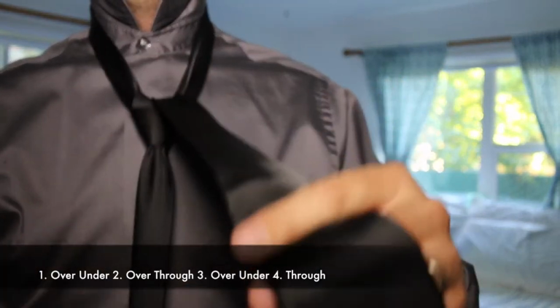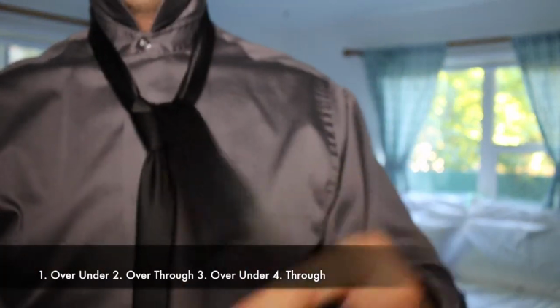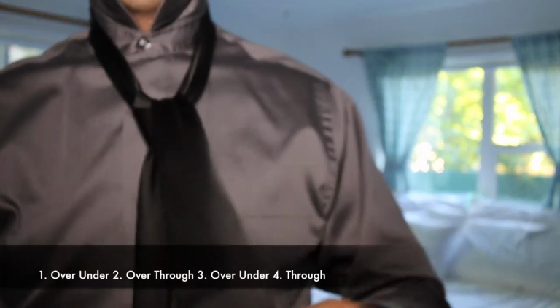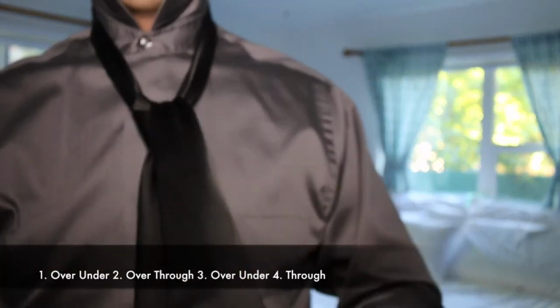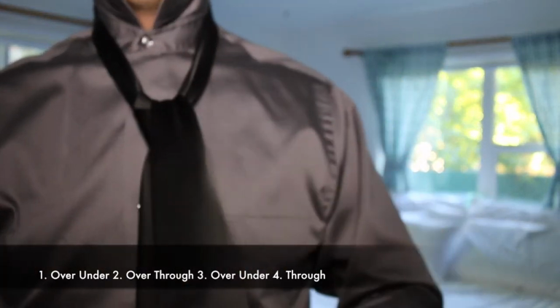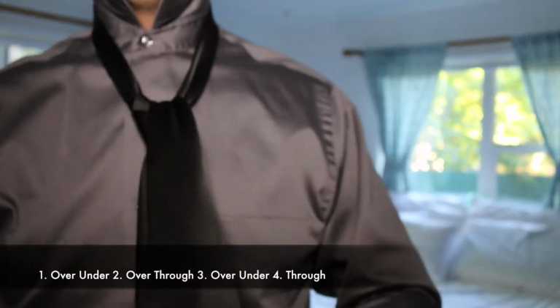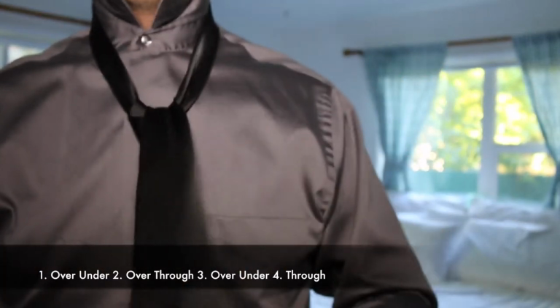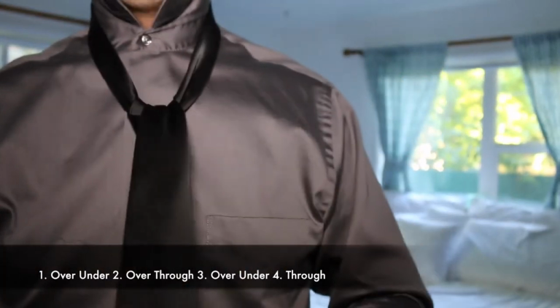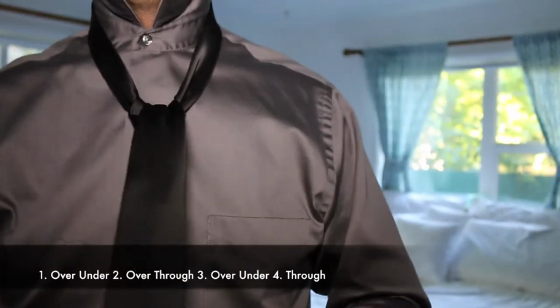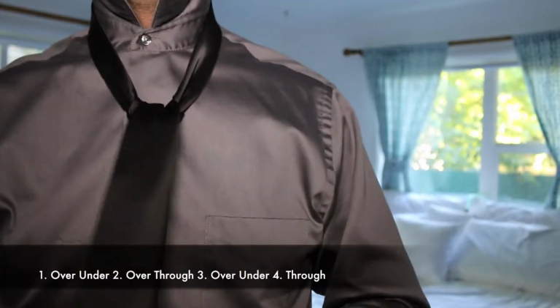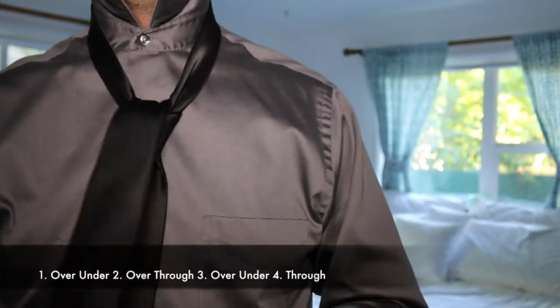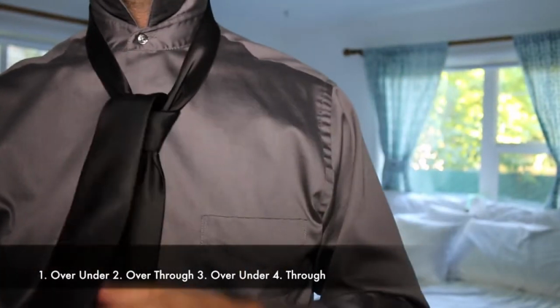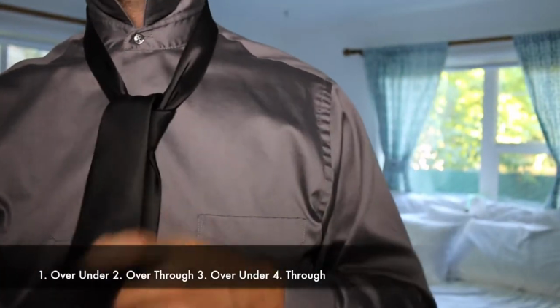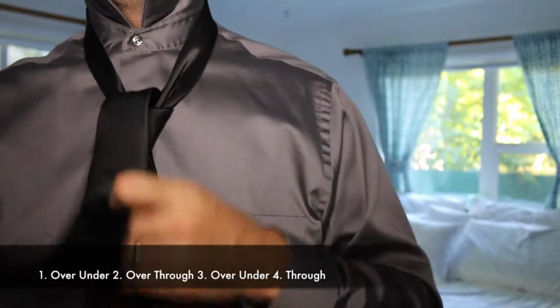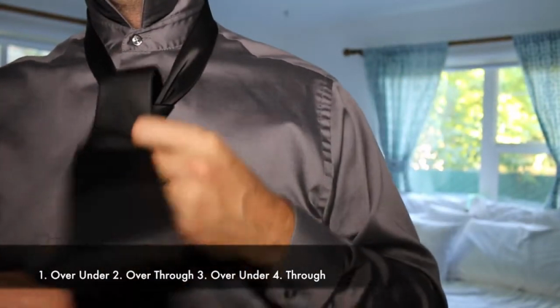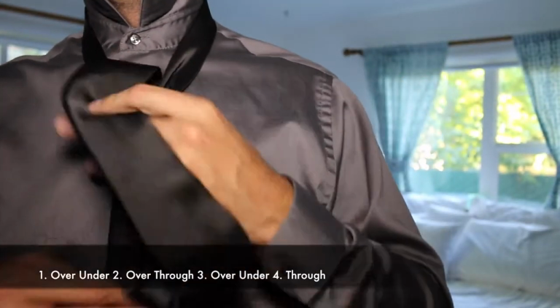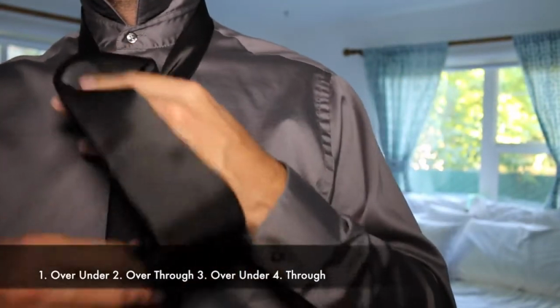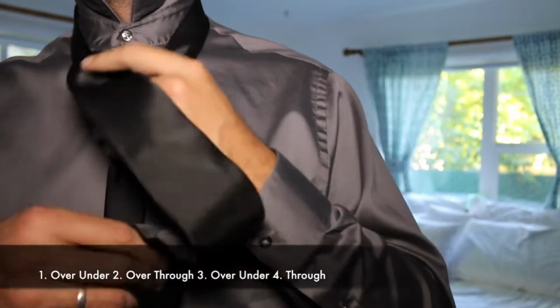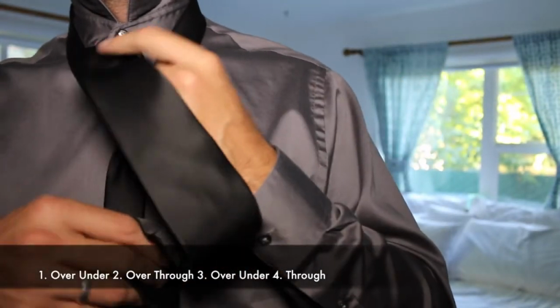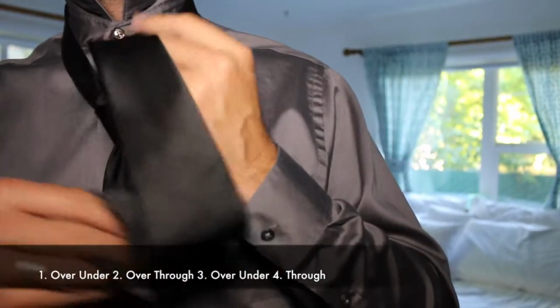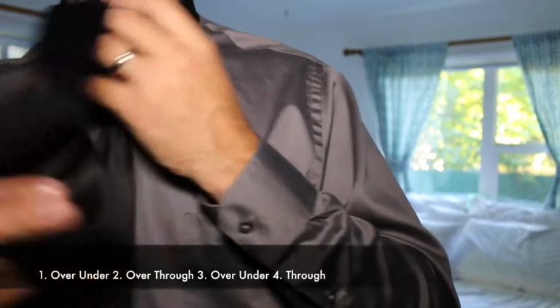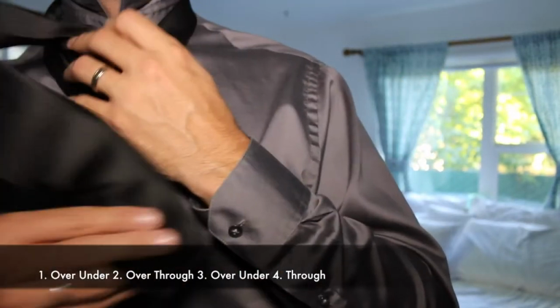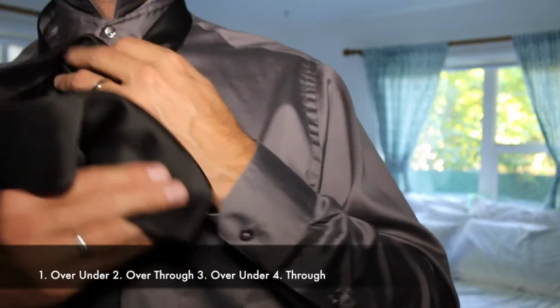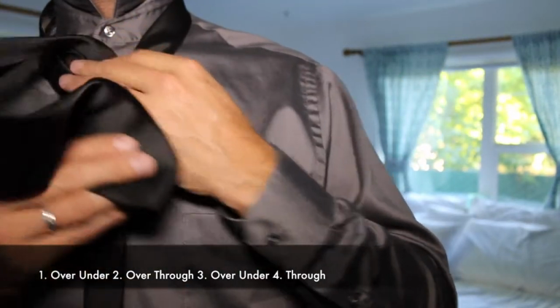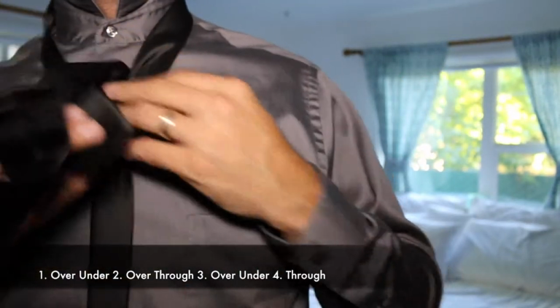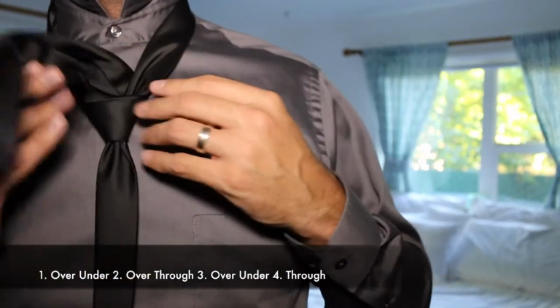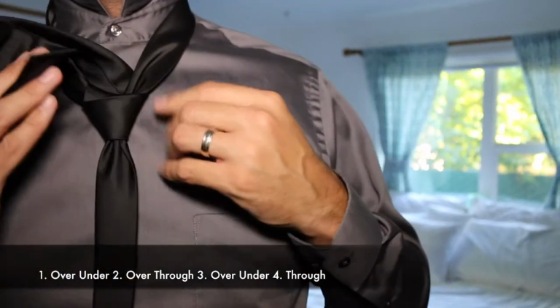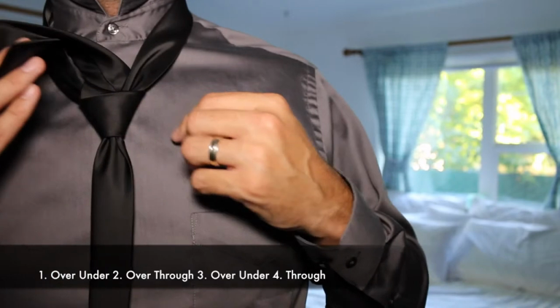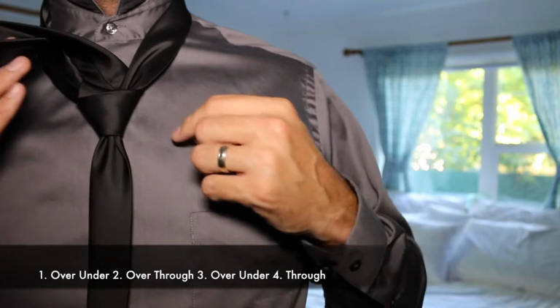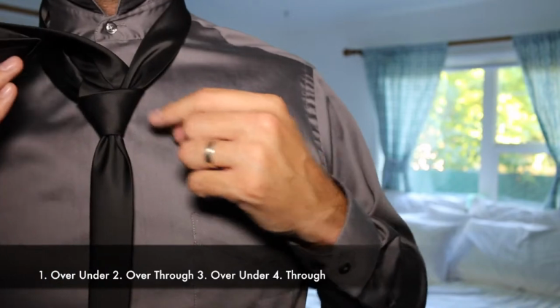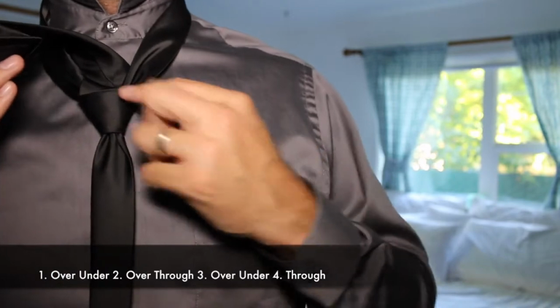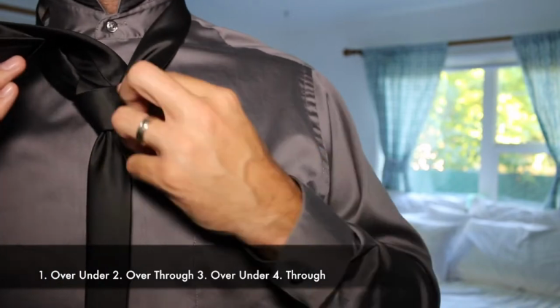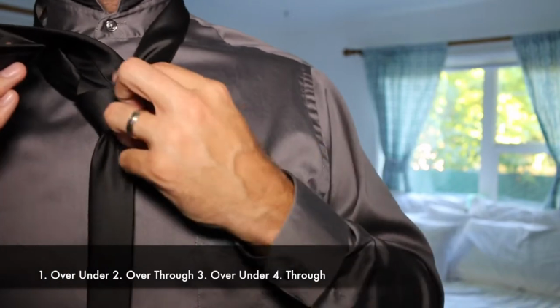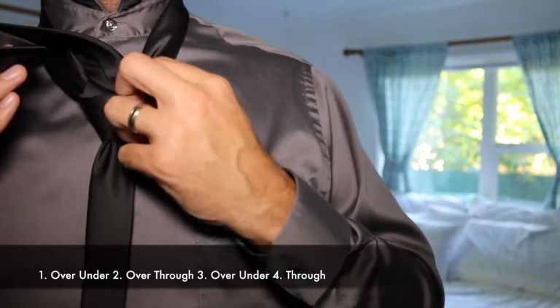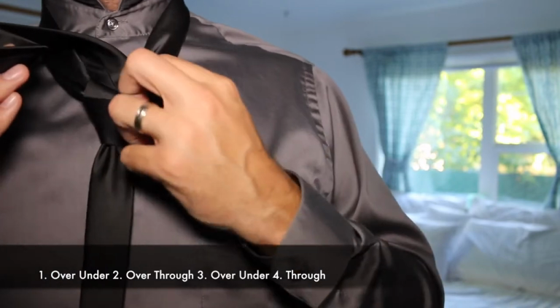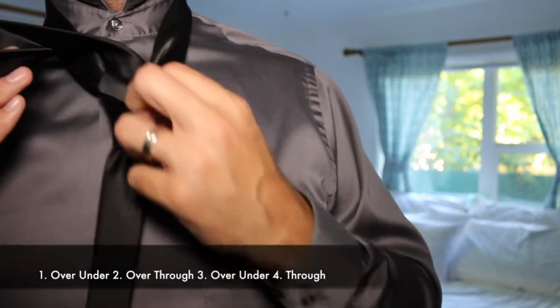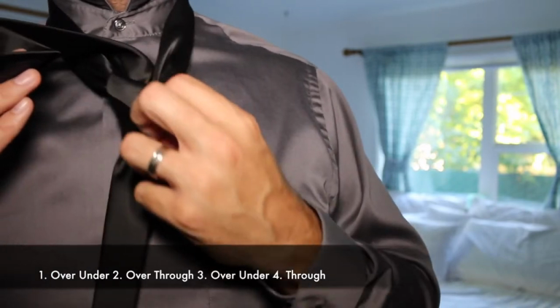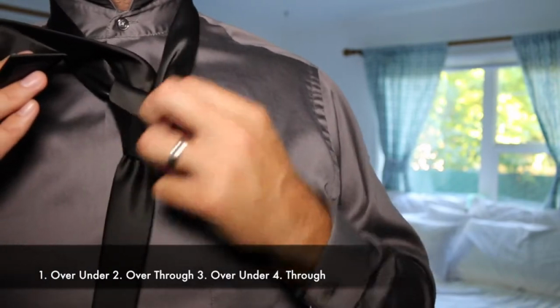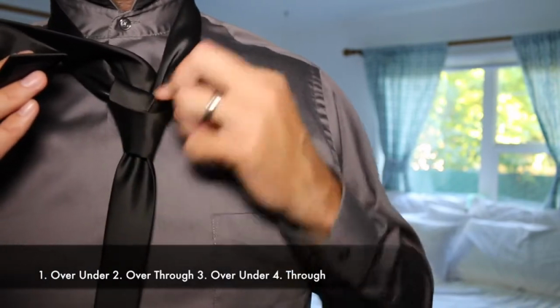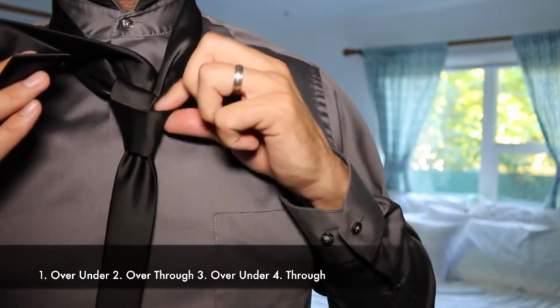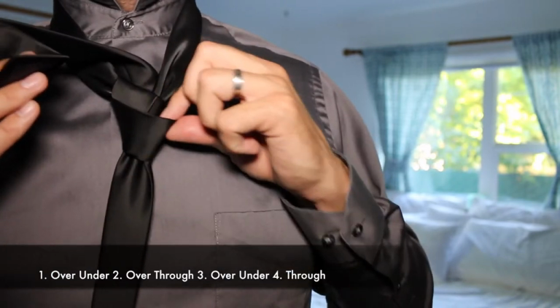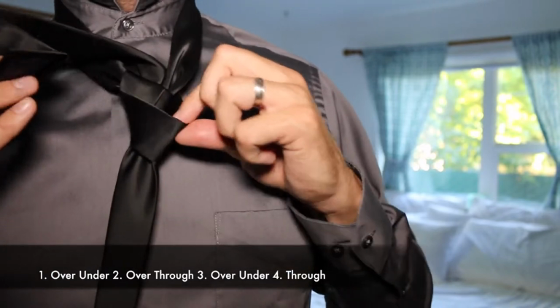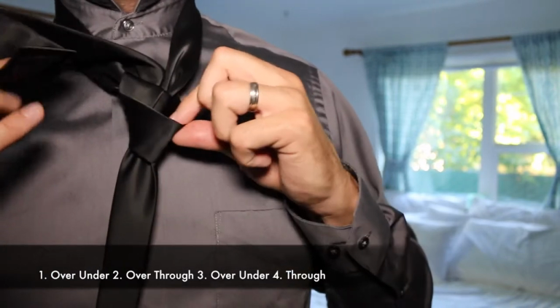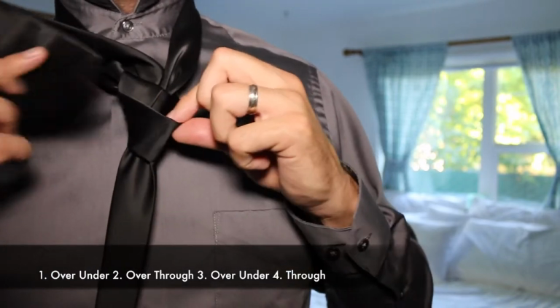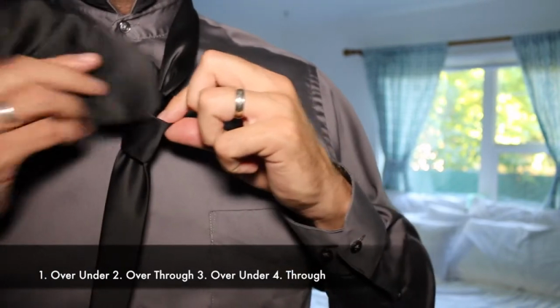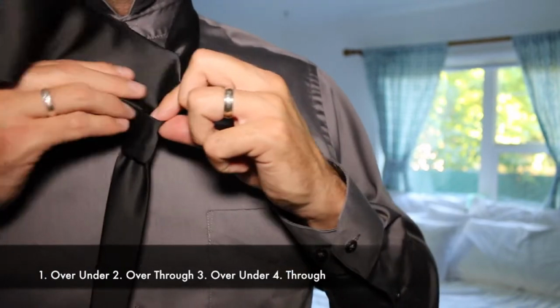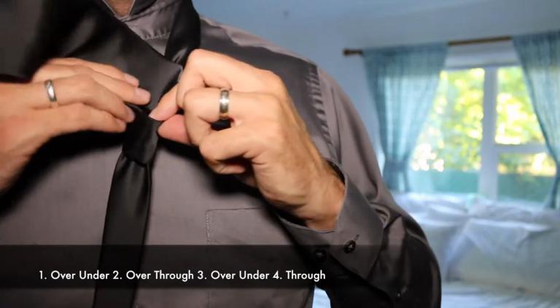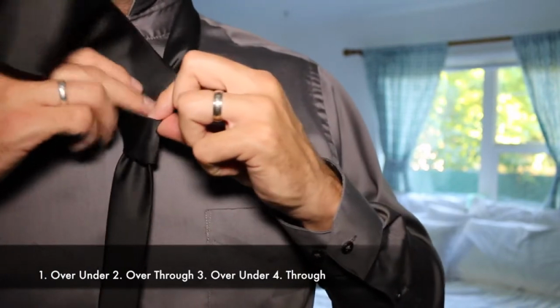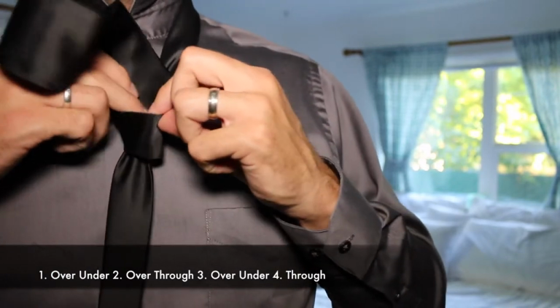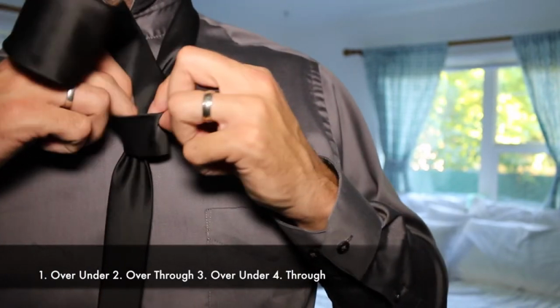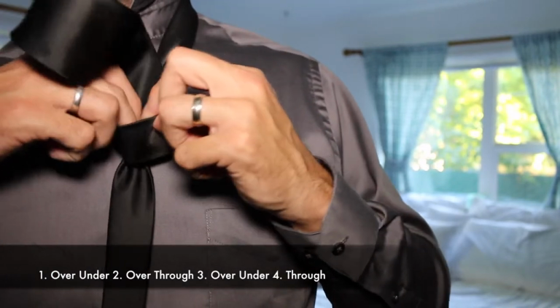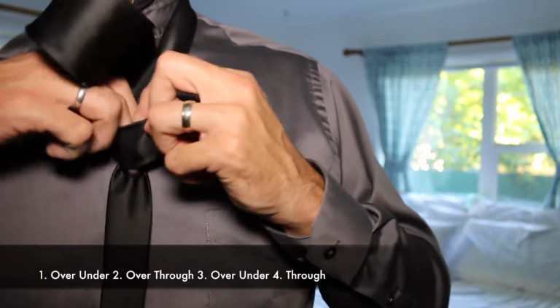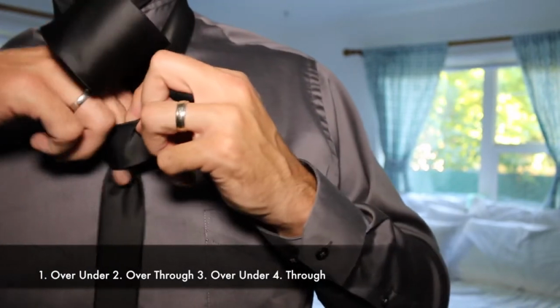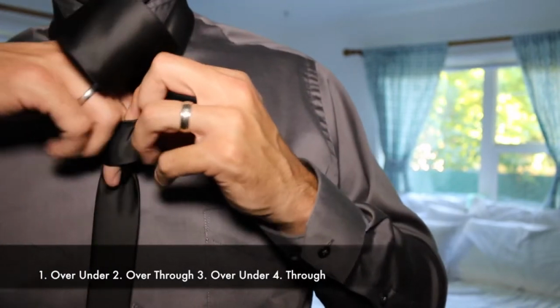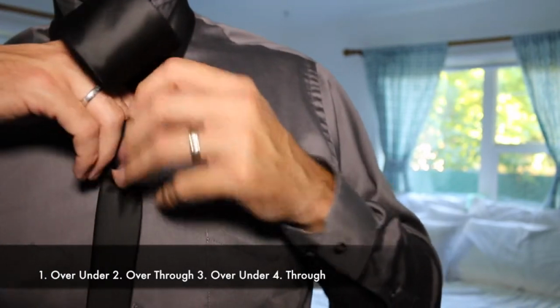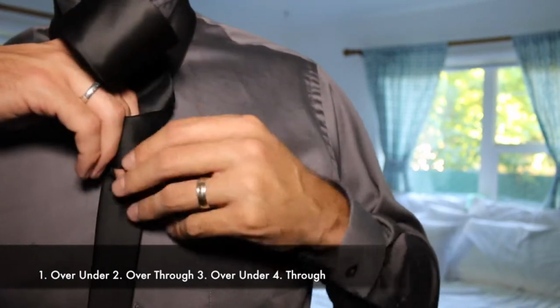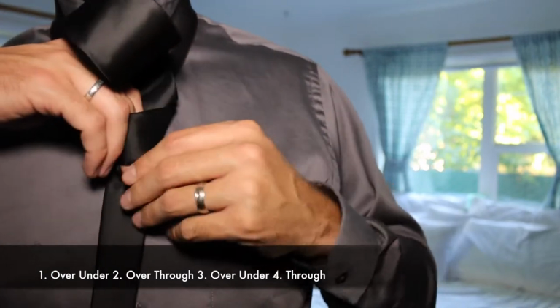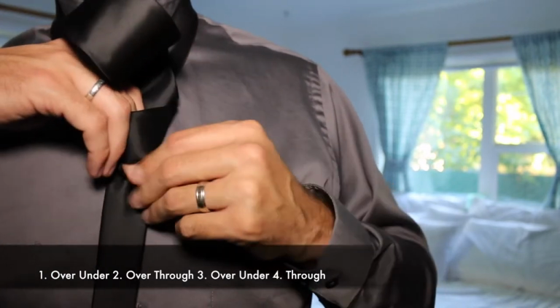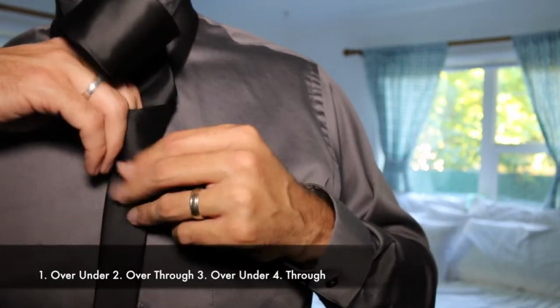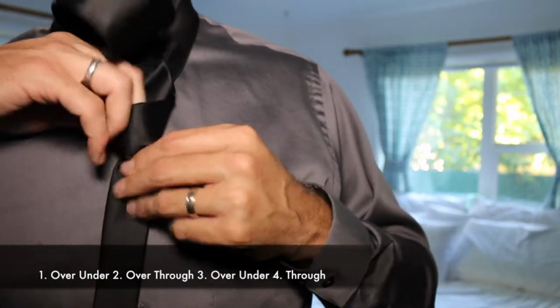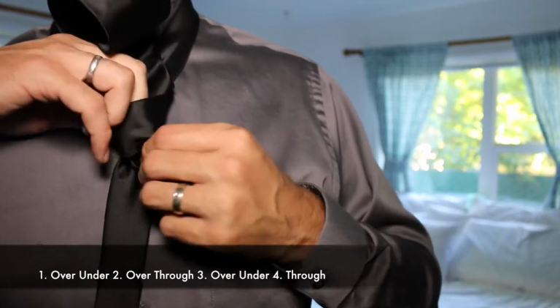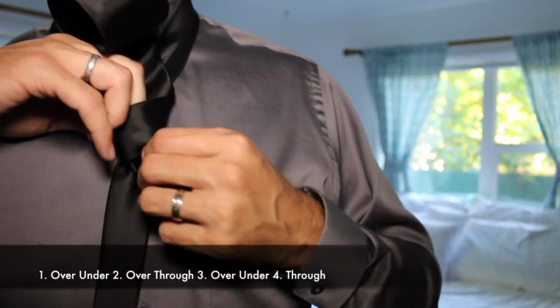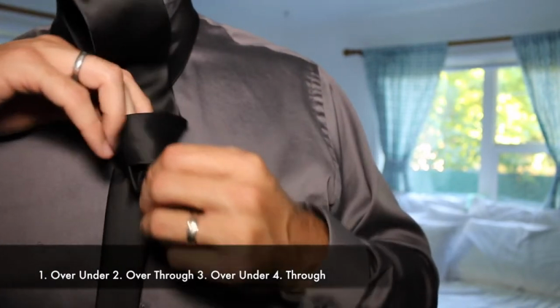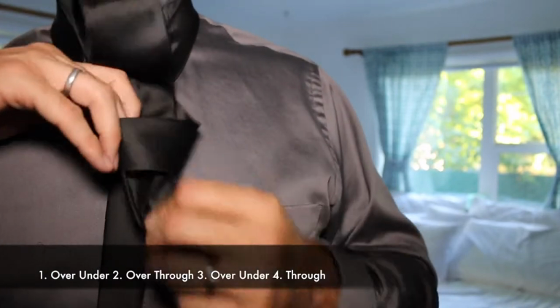And your final step is through the loop that you've made, so I'm going to pull this out a little bit and put it through the loop.